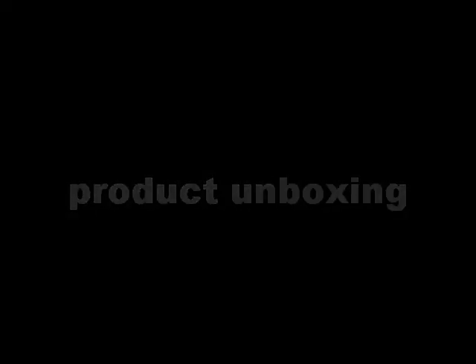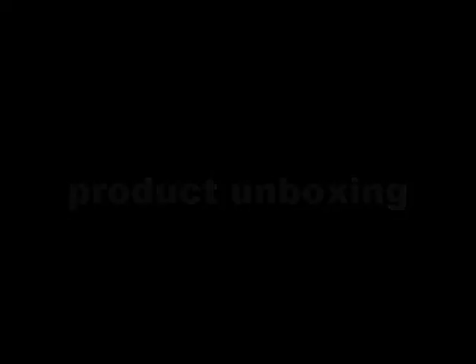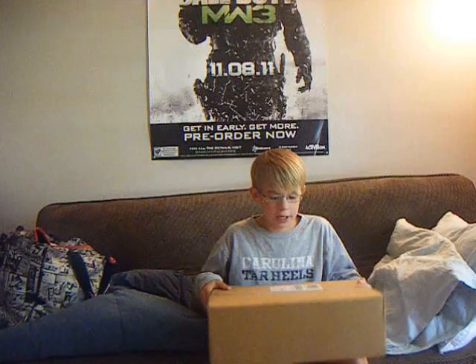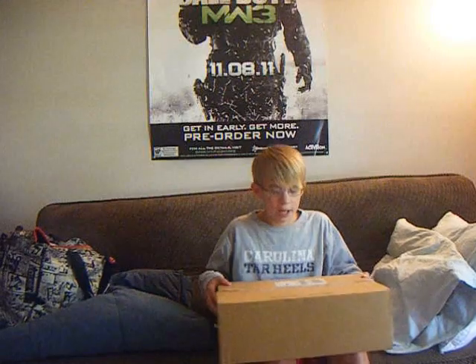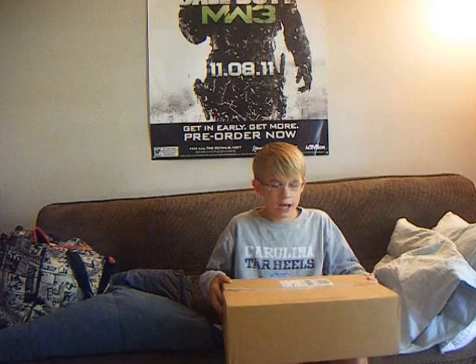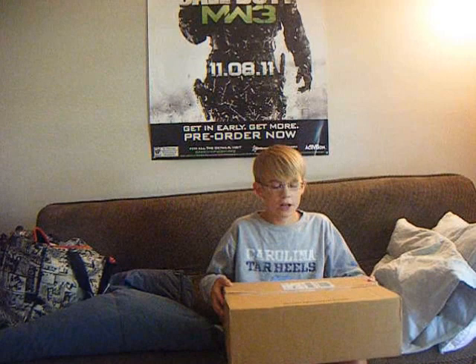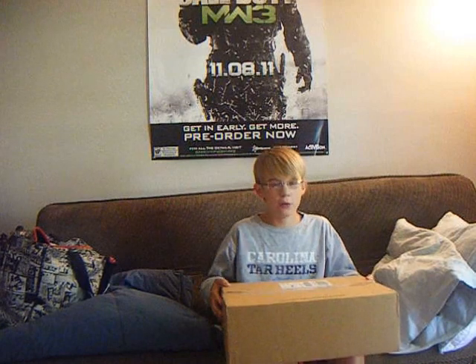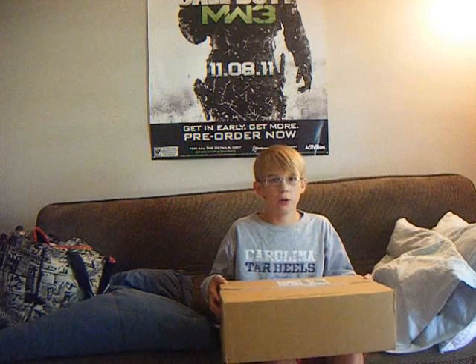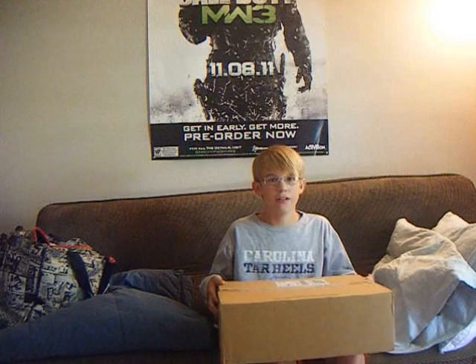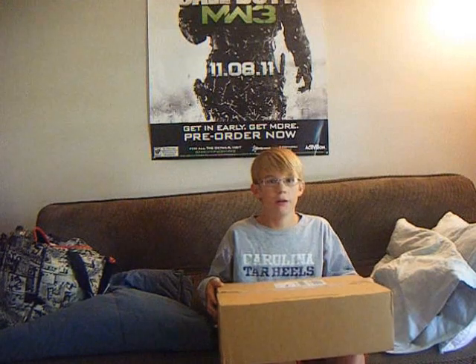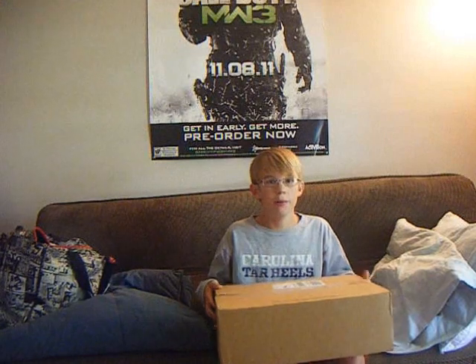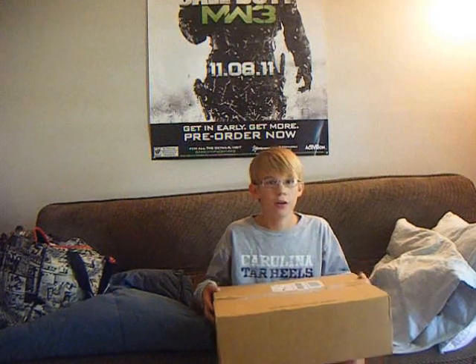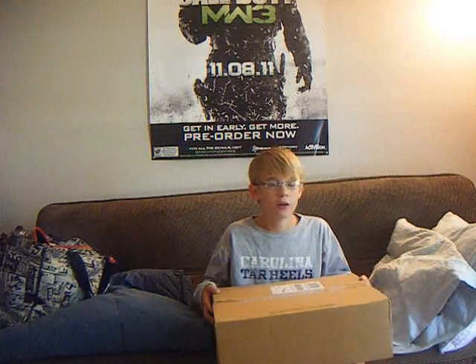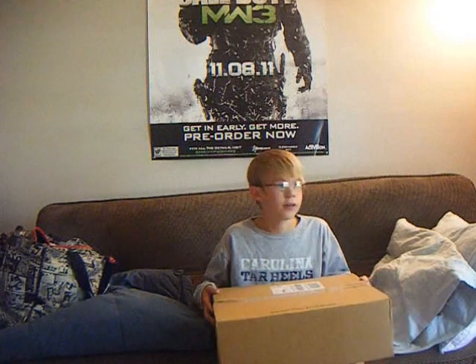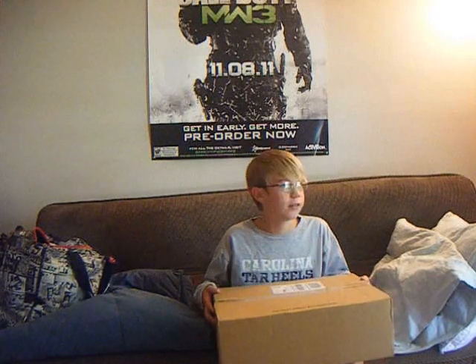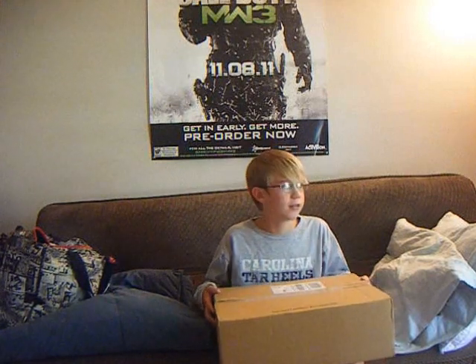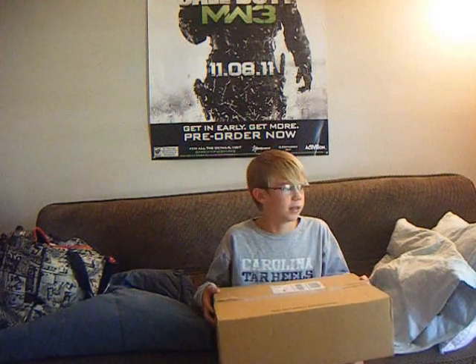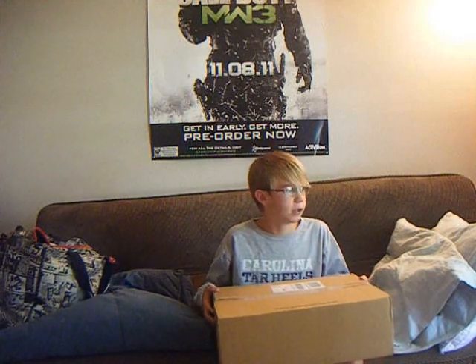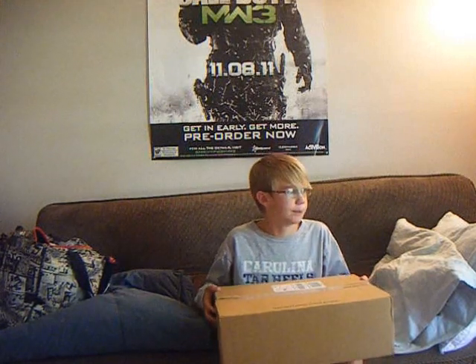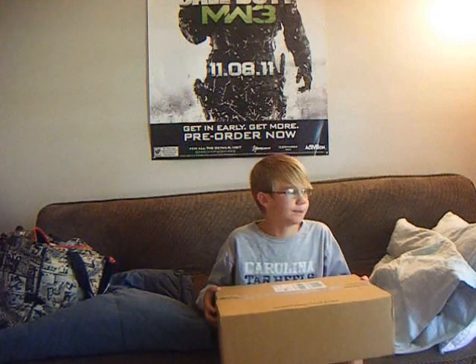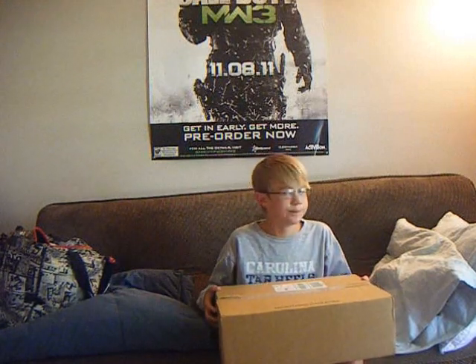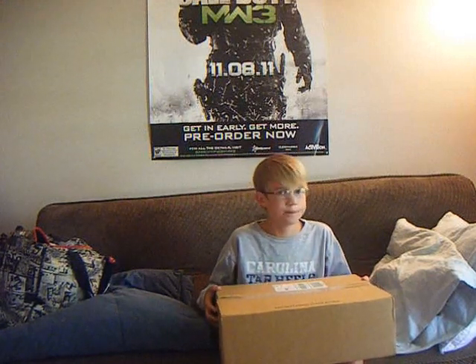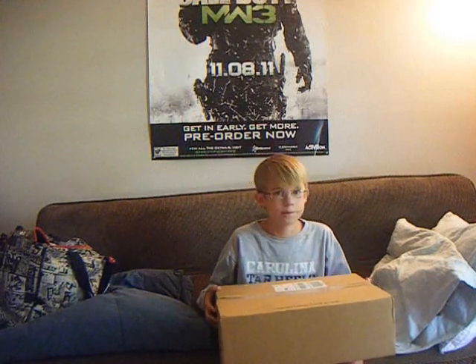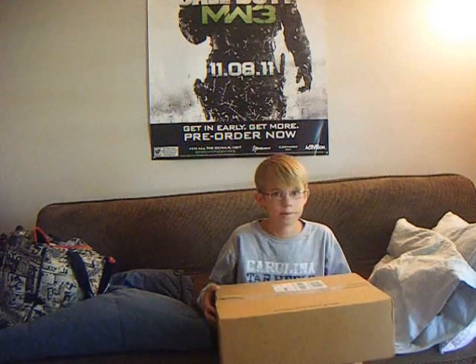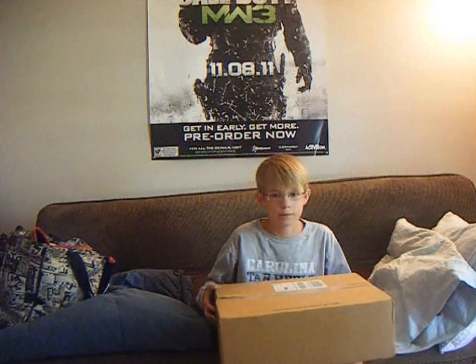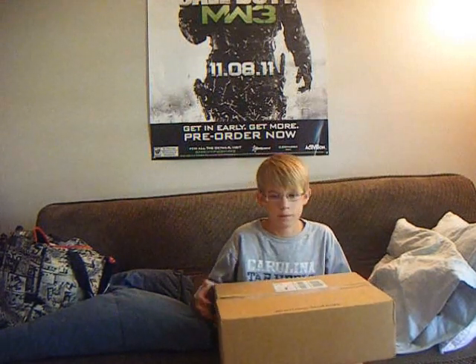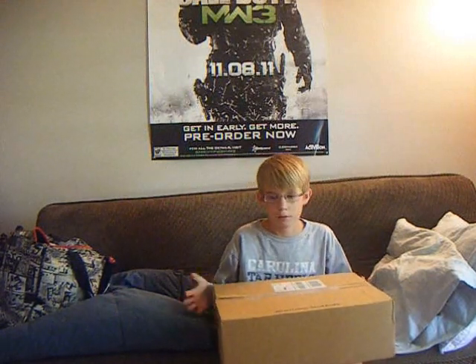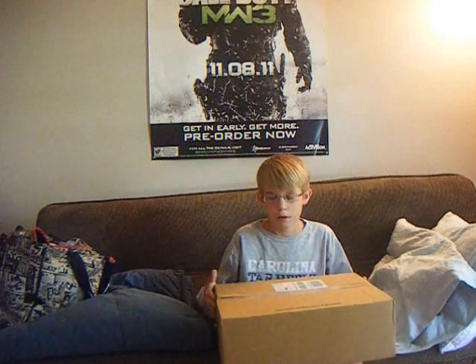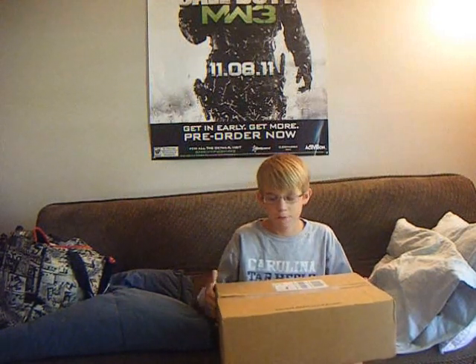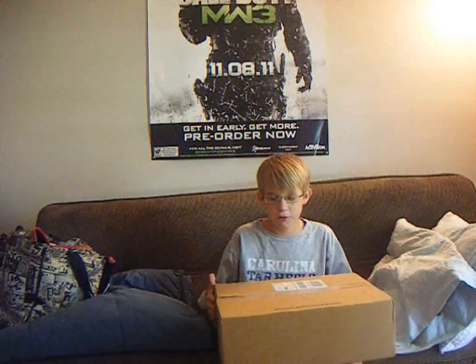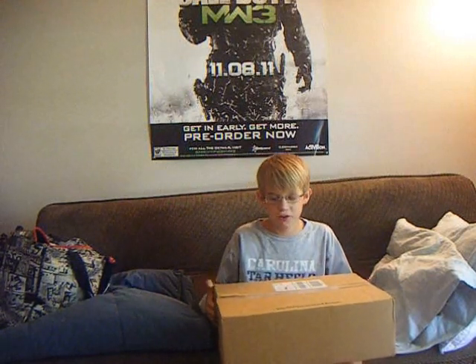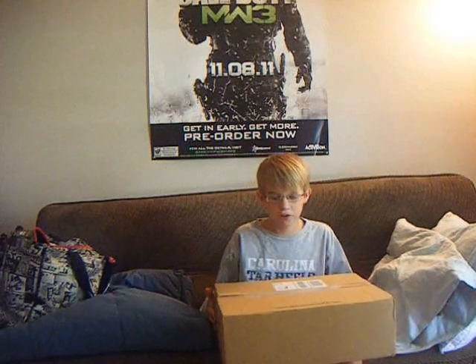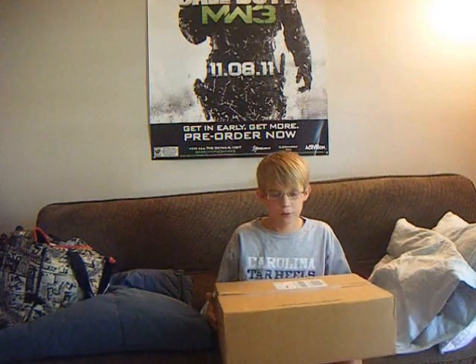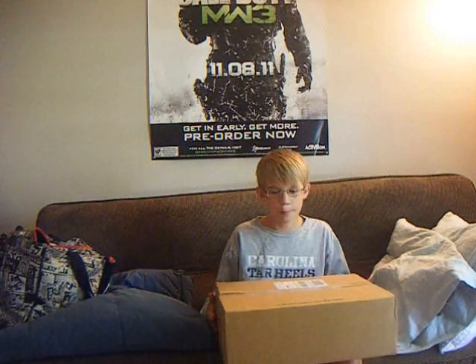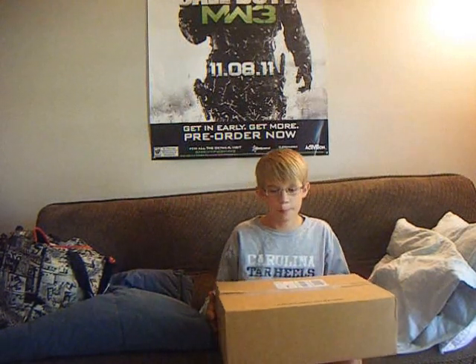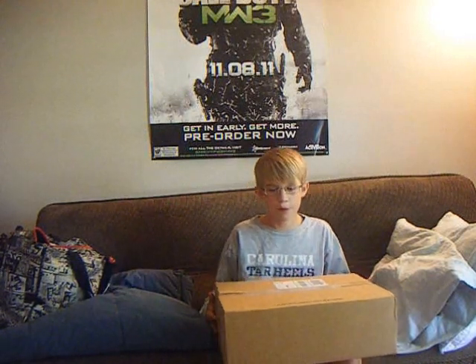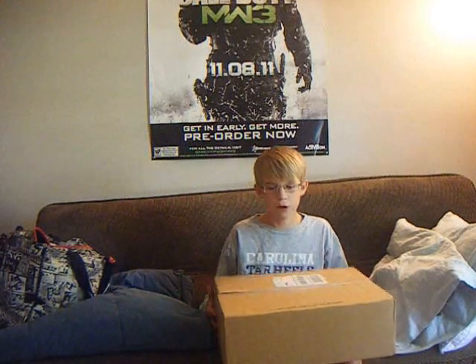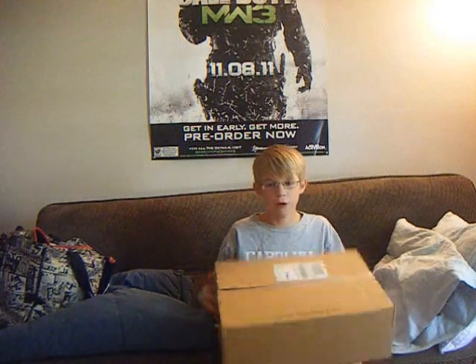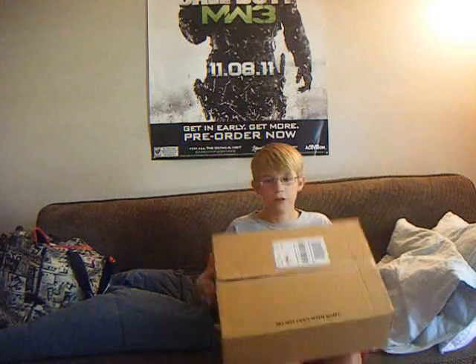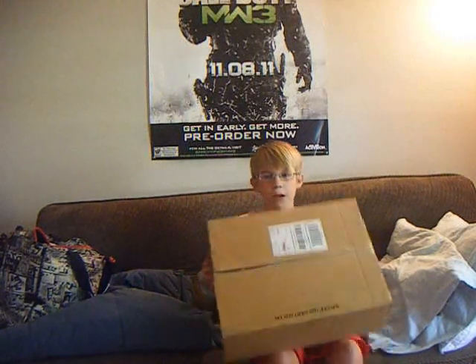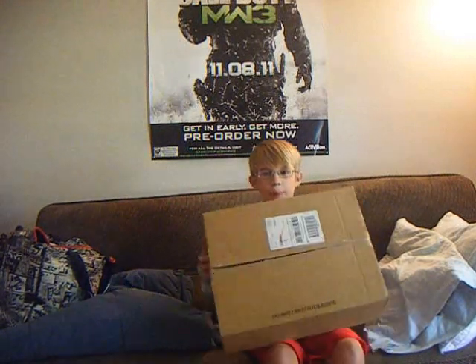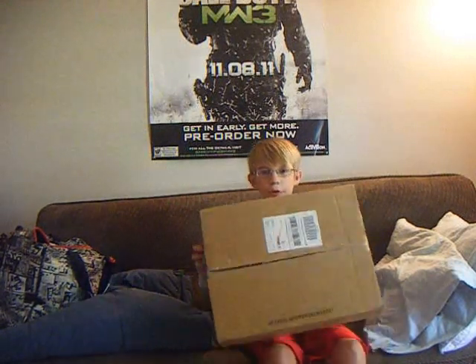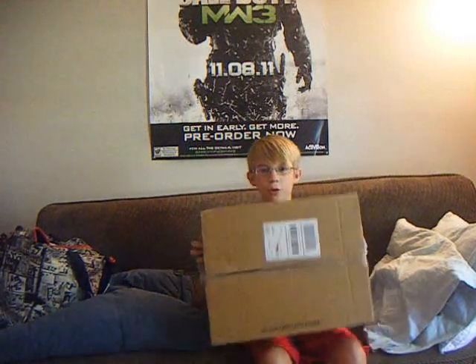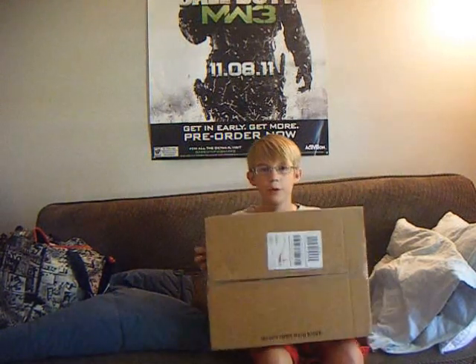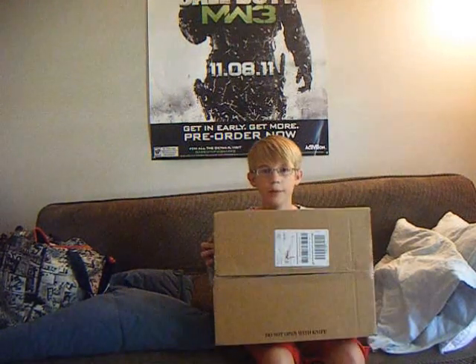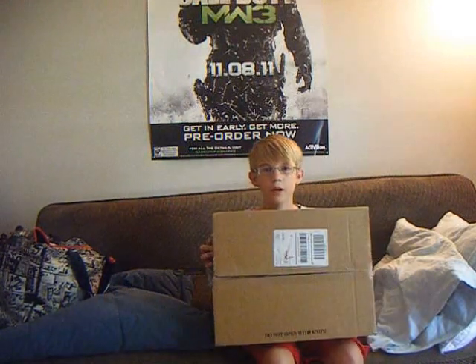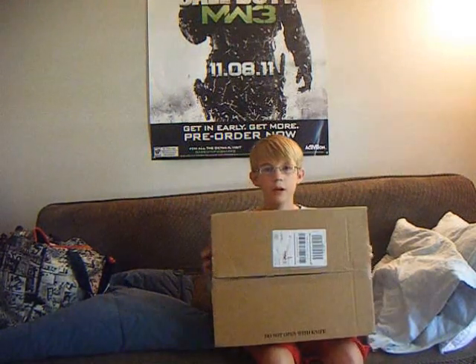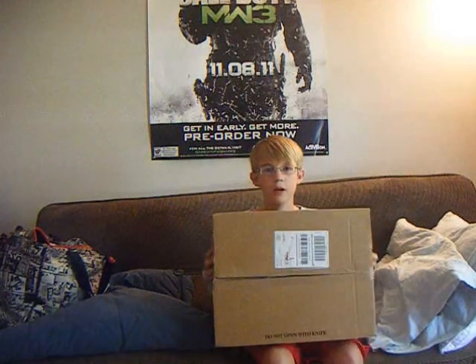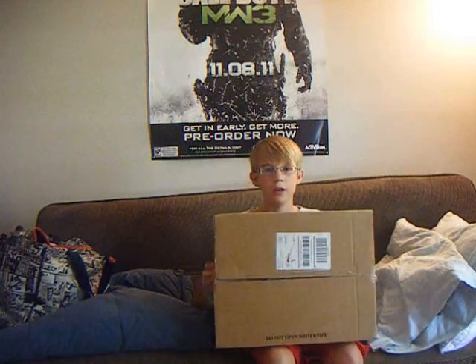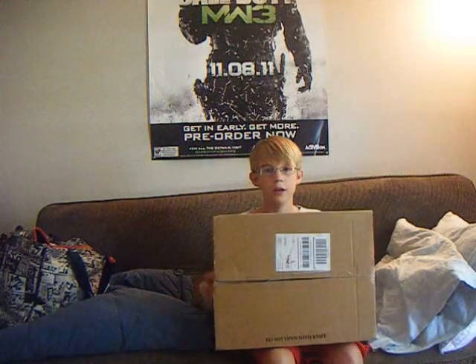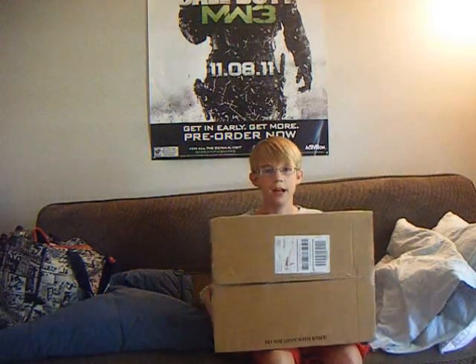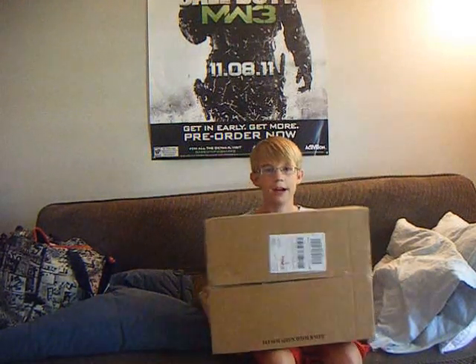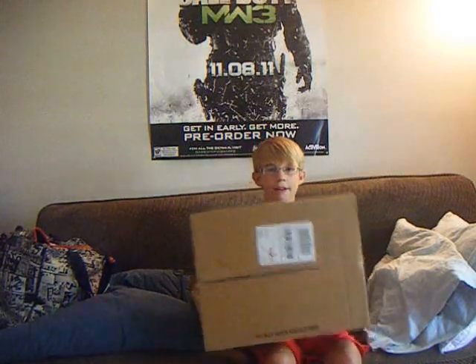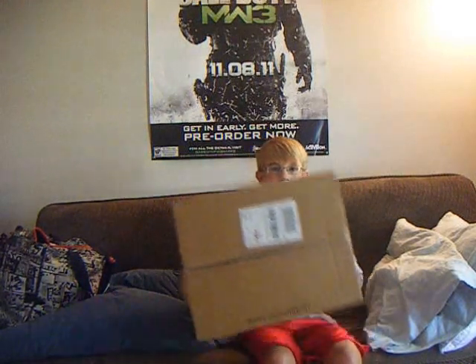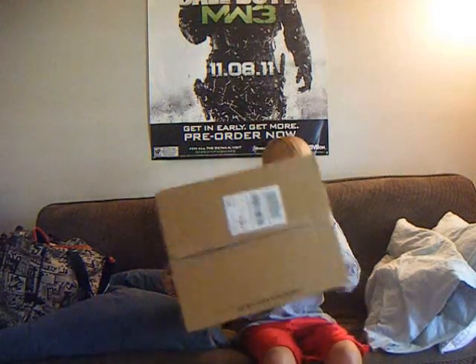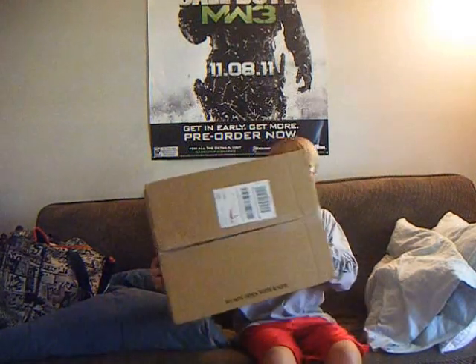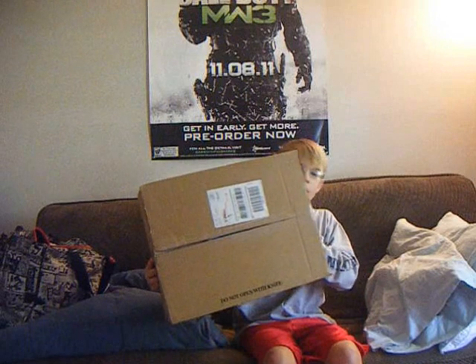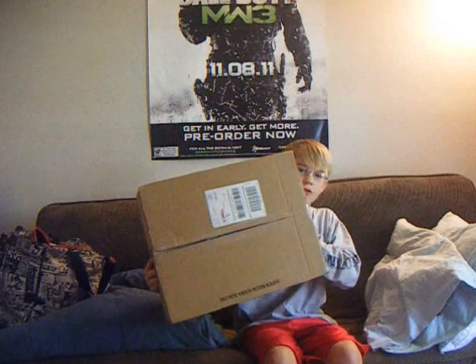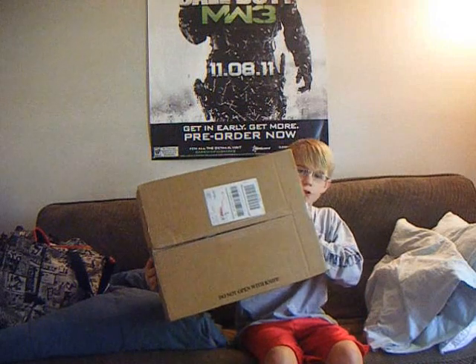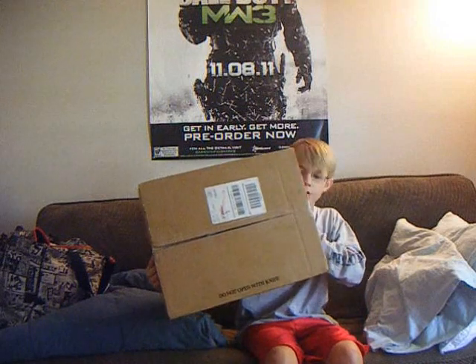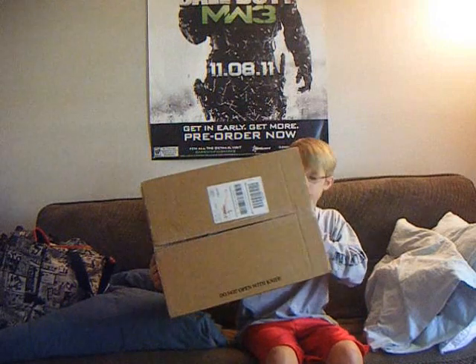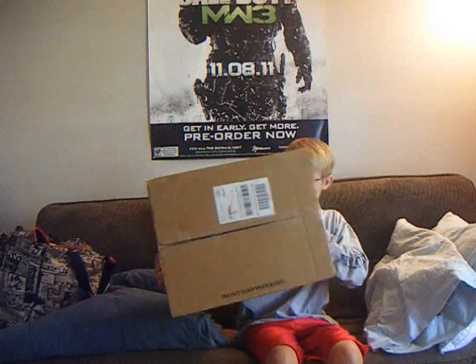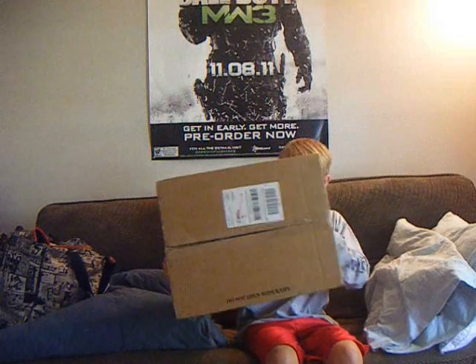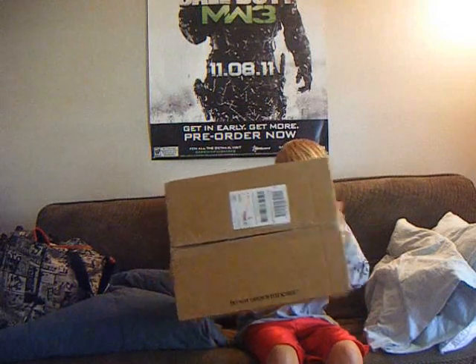Alright guys, what's up here, this is Fishing with the Pros, and I'm Cooper, and I got this package for you today.